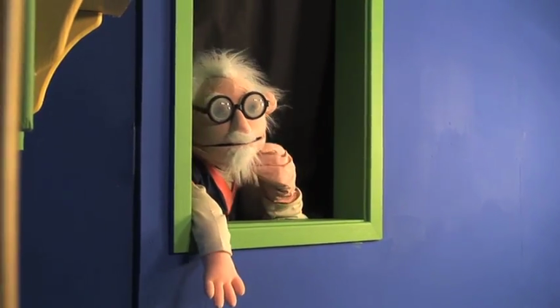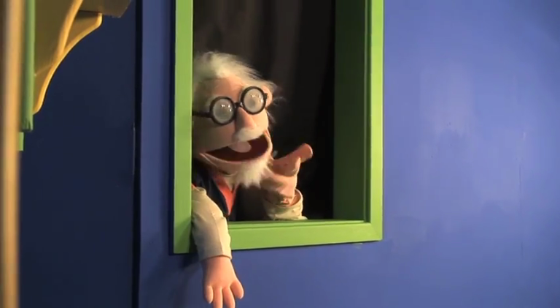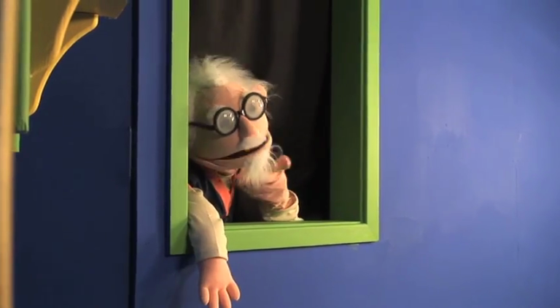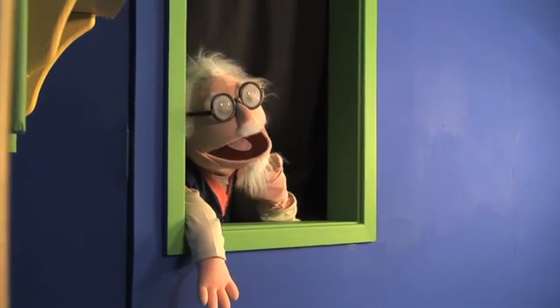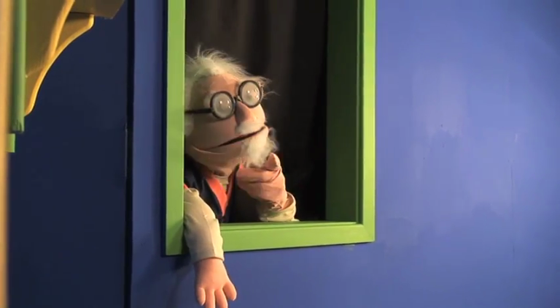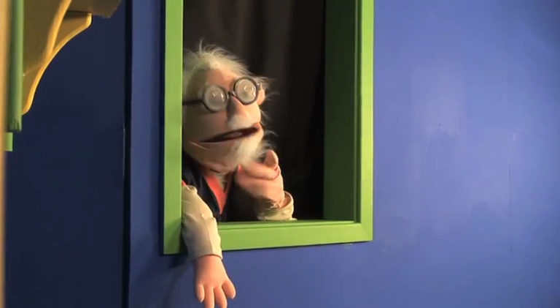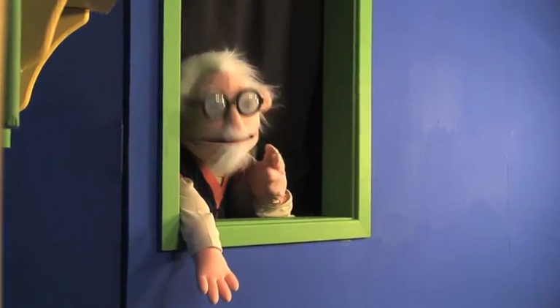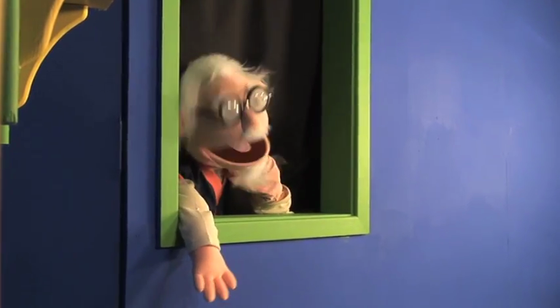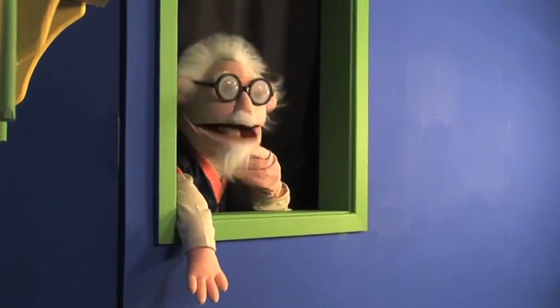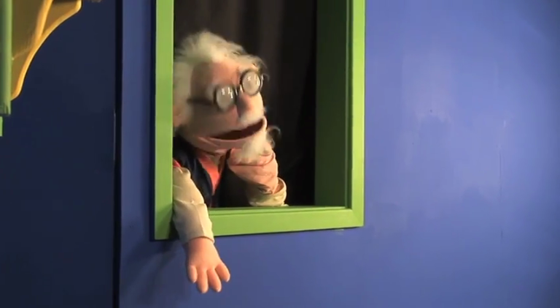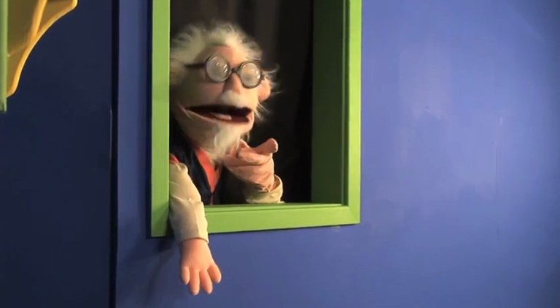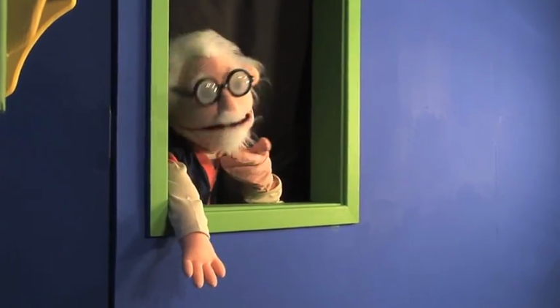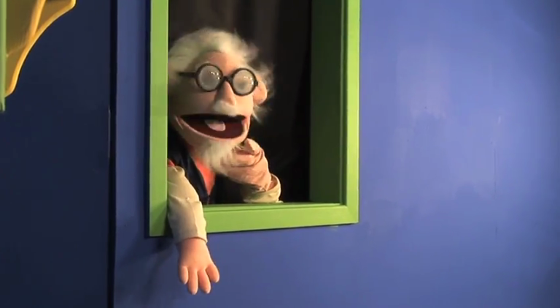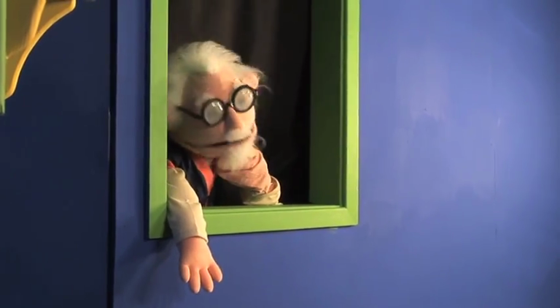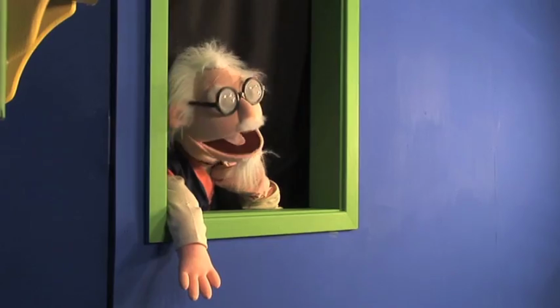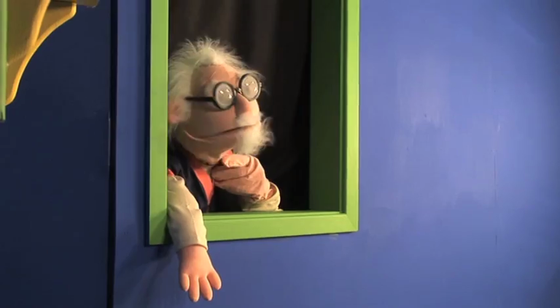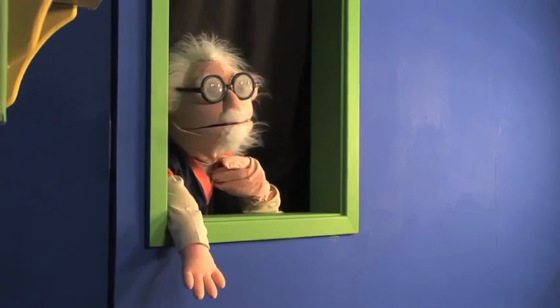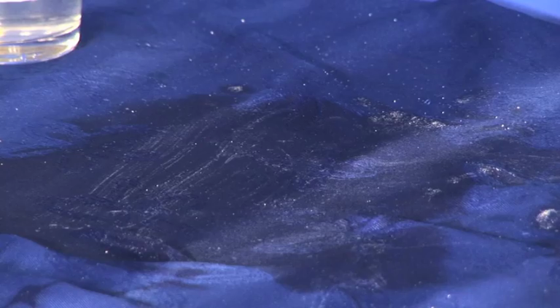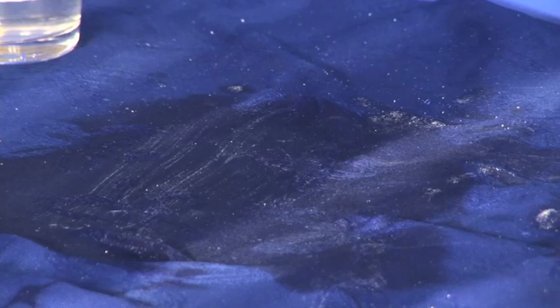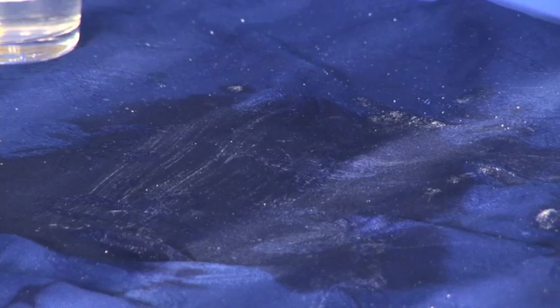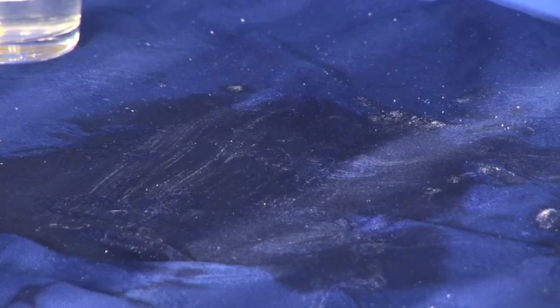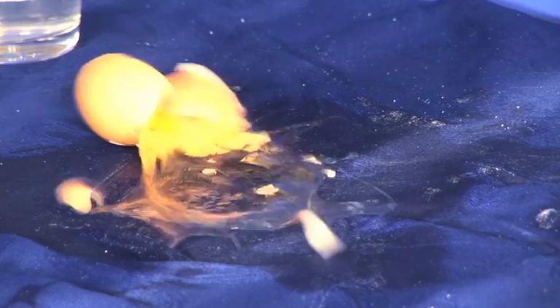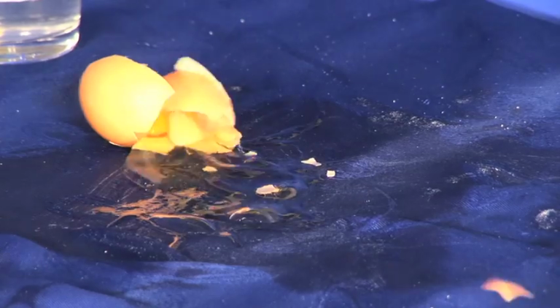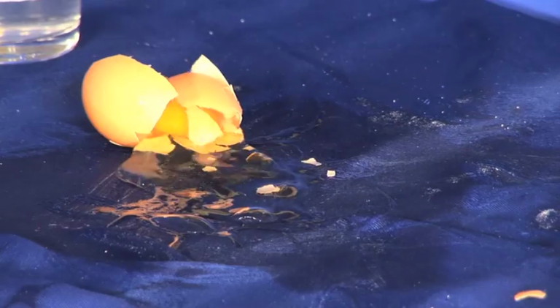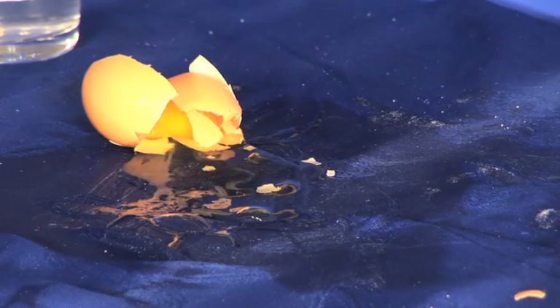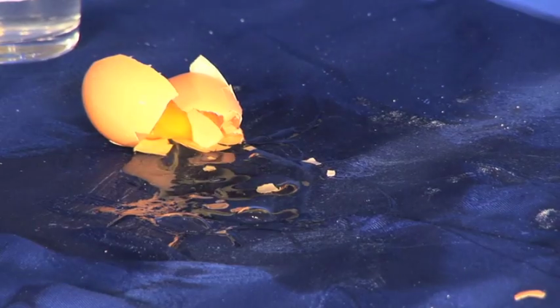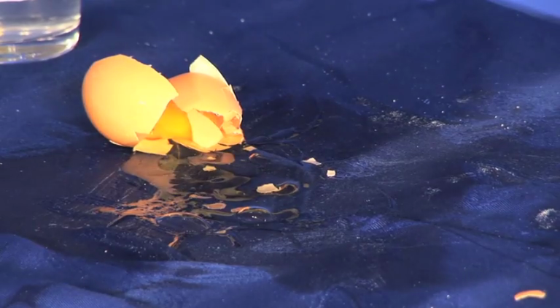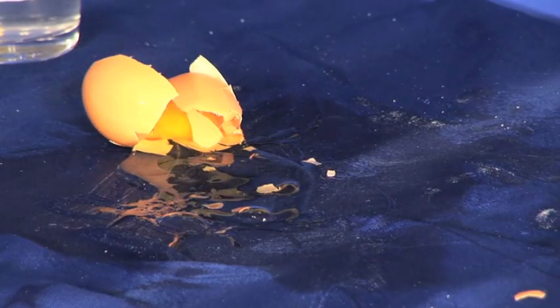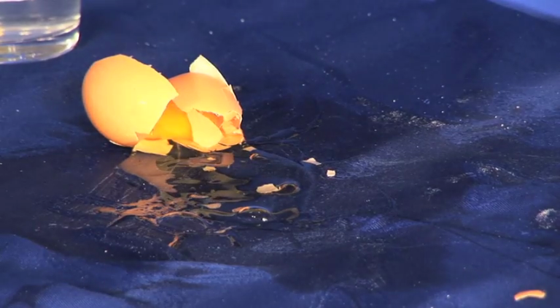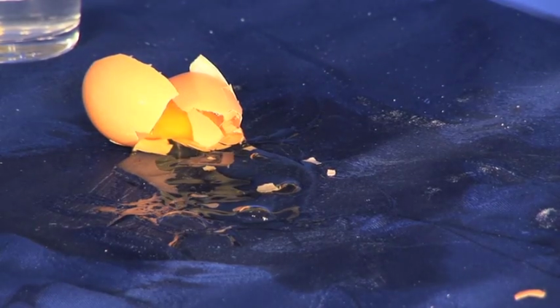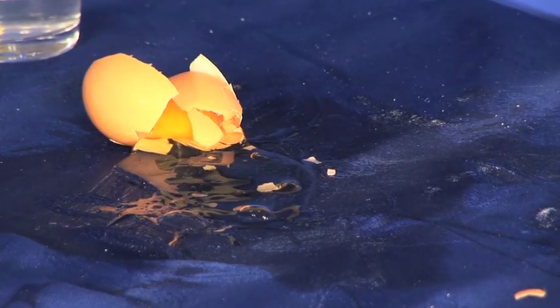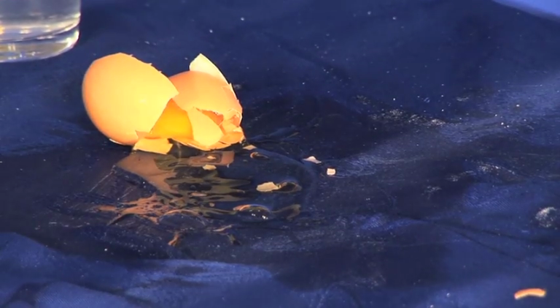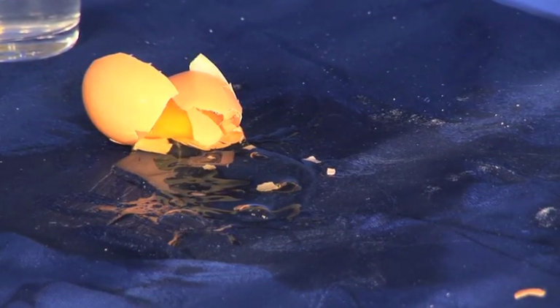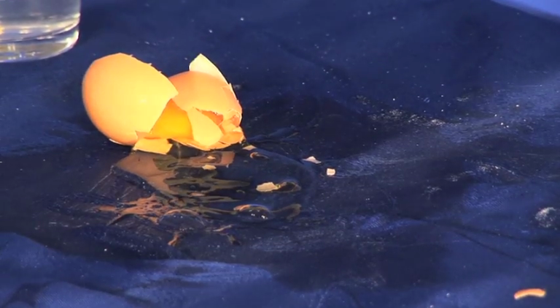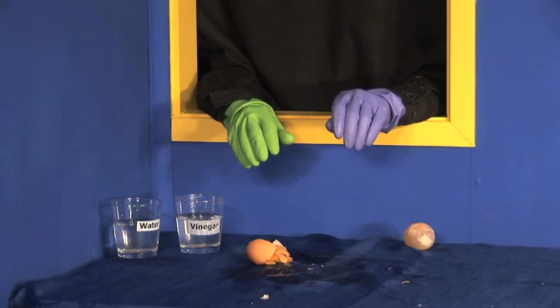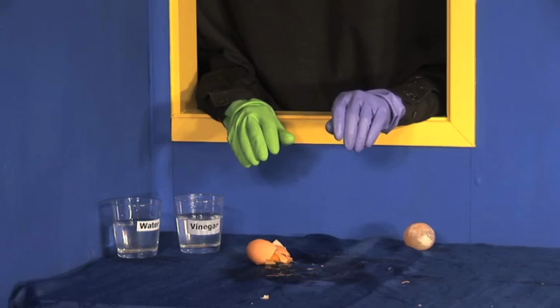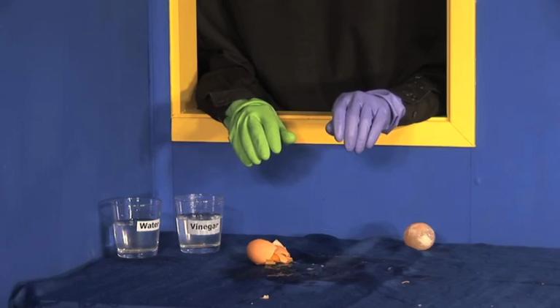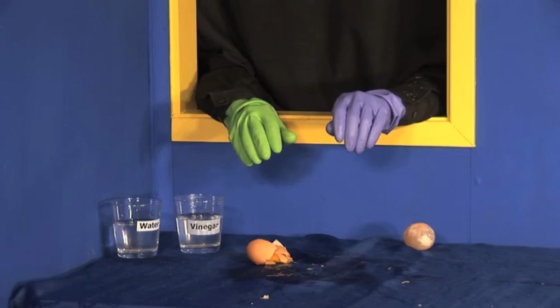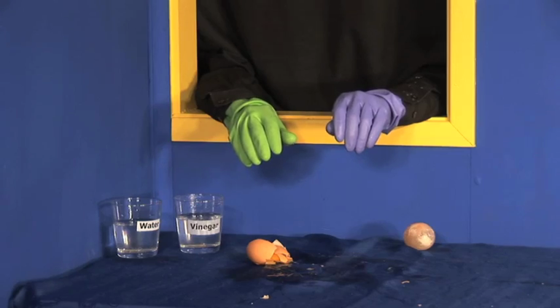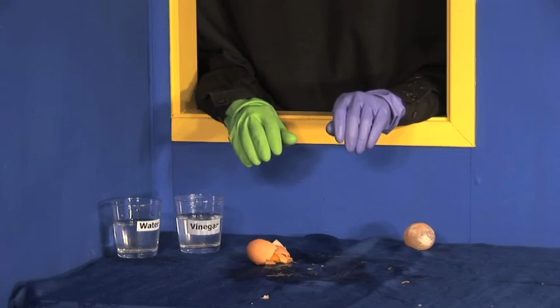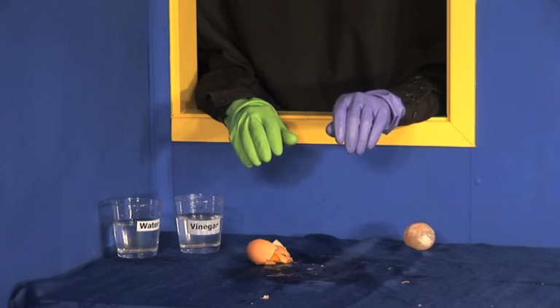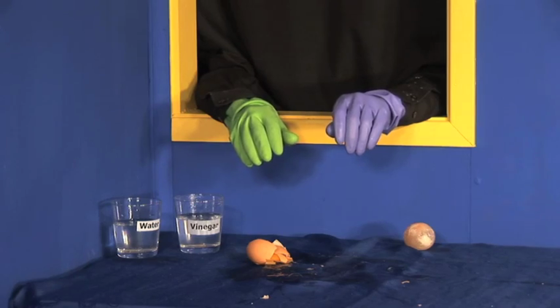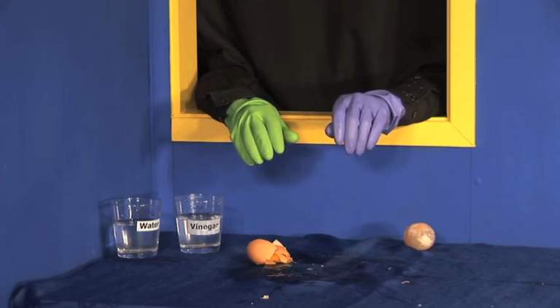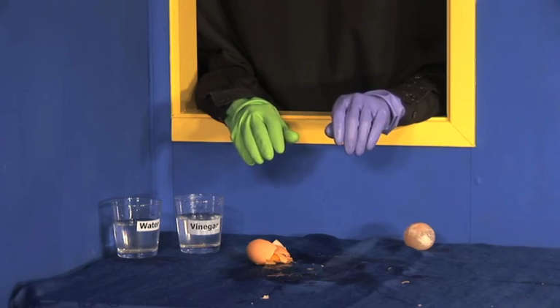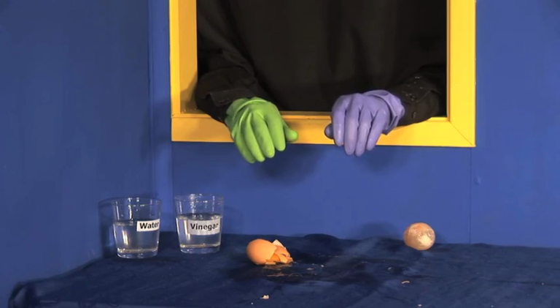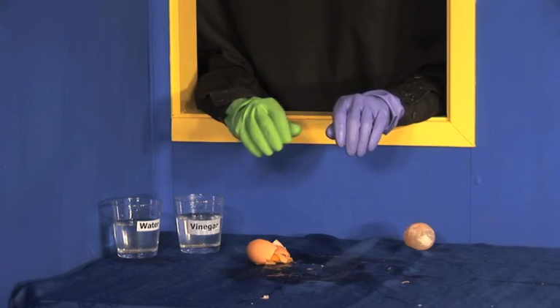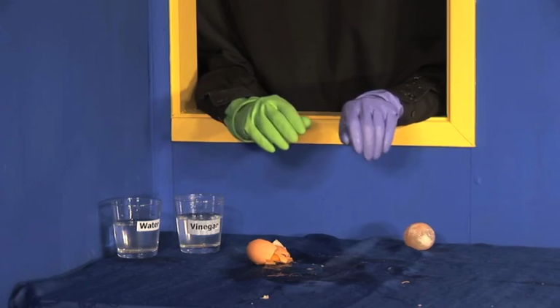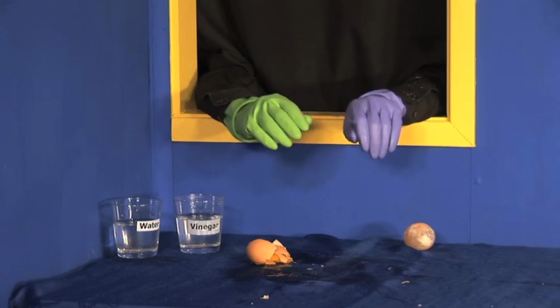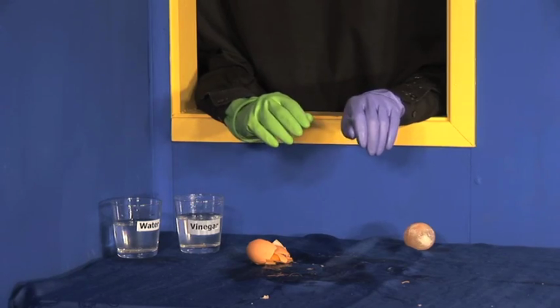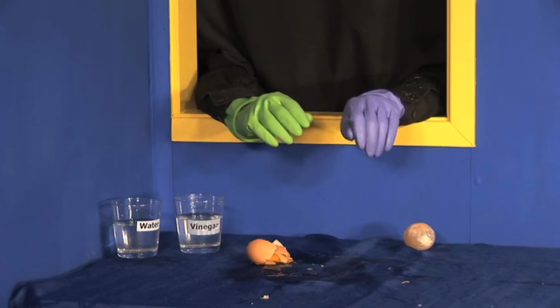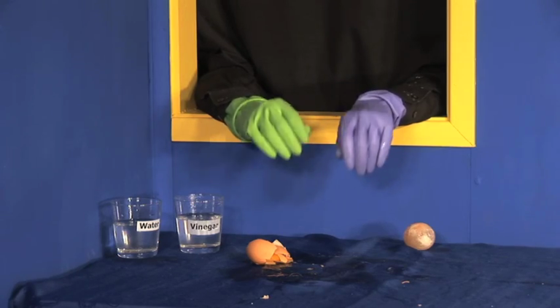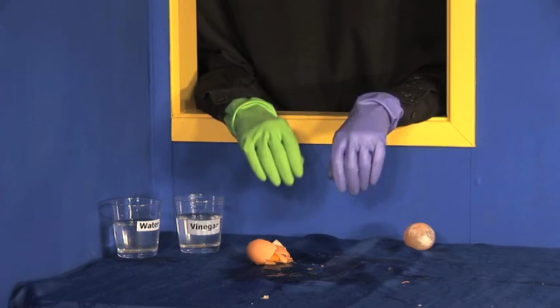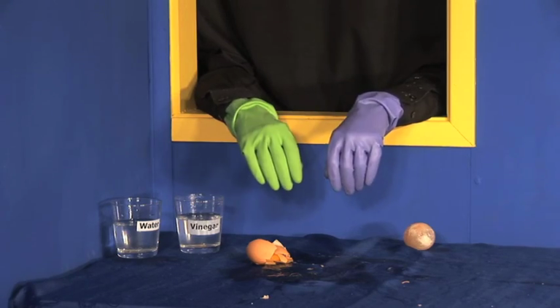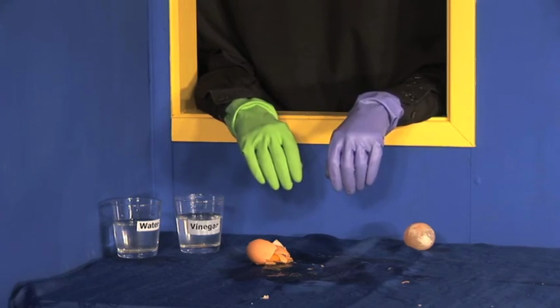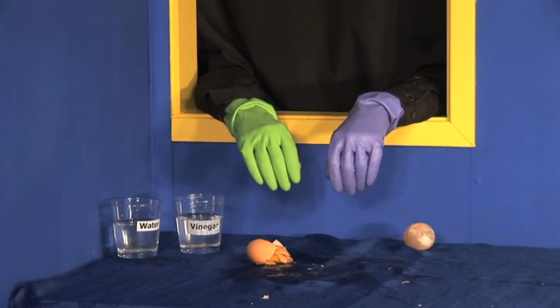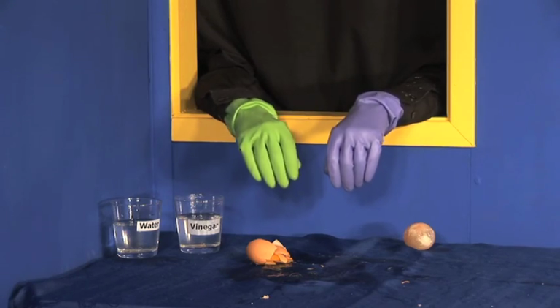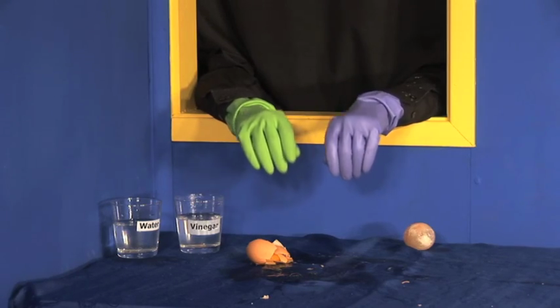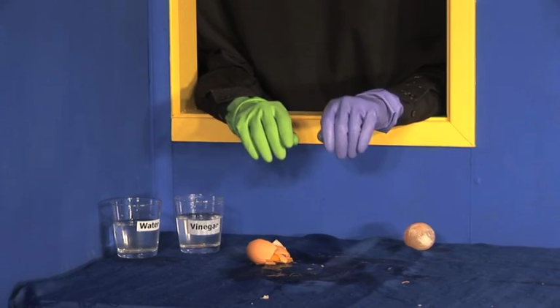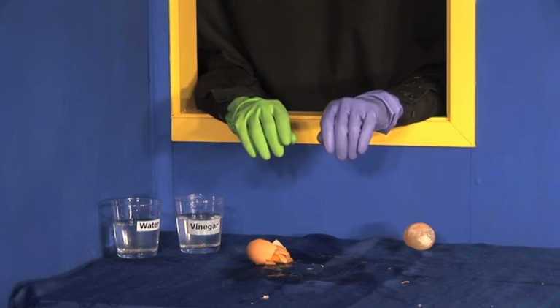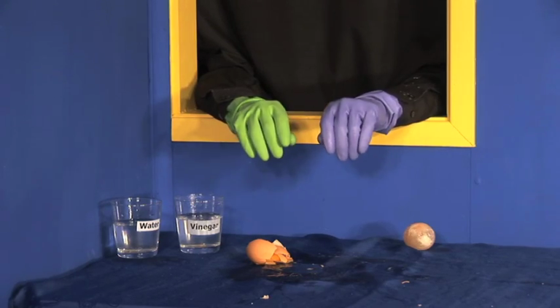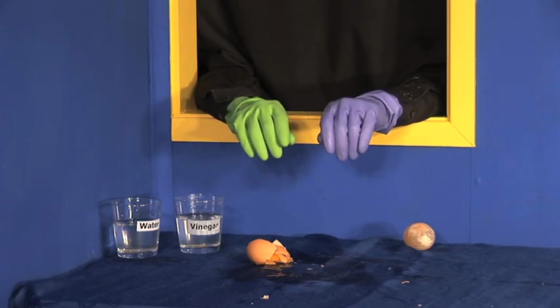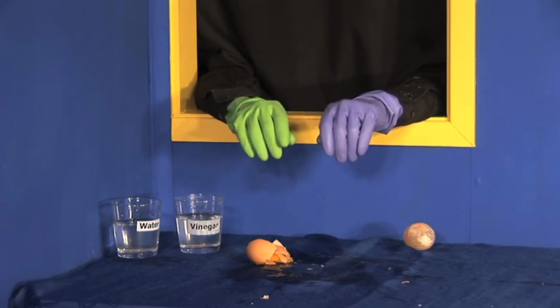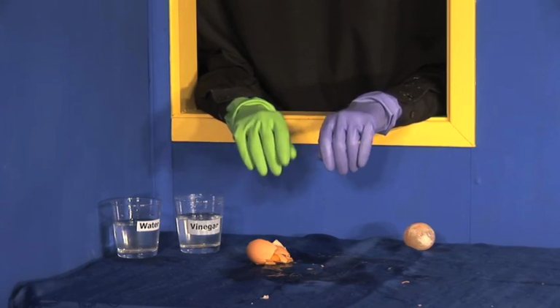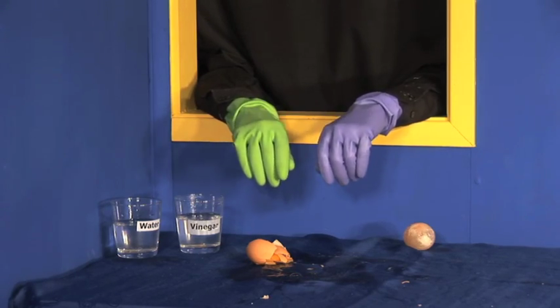Hans, please drop the other egg. Oh no, what a mess. That egg wasn't resilient at all.